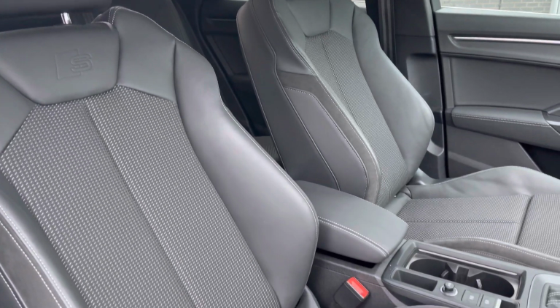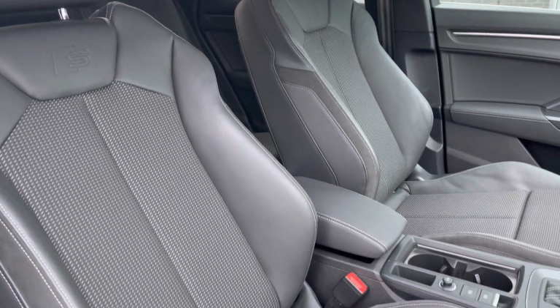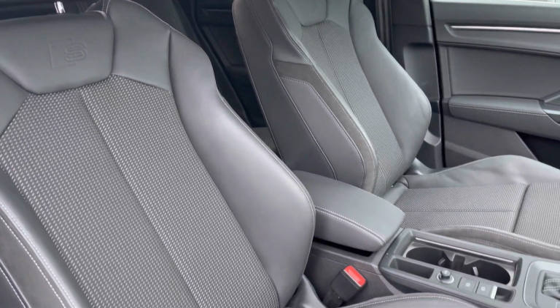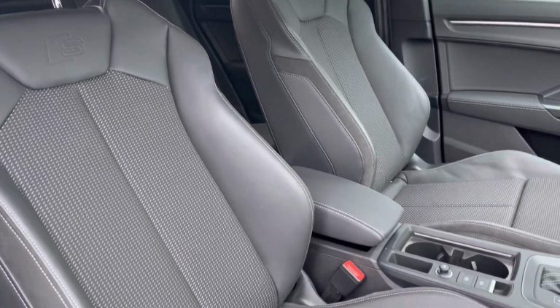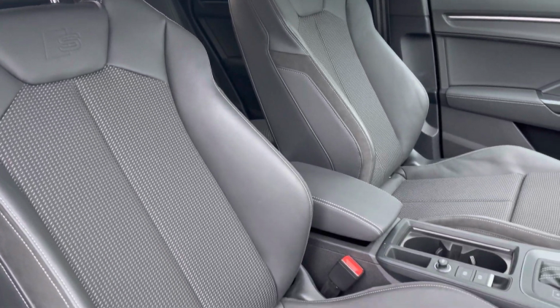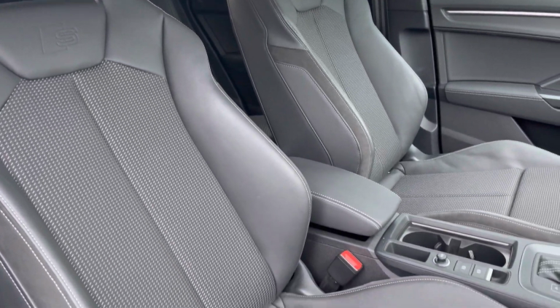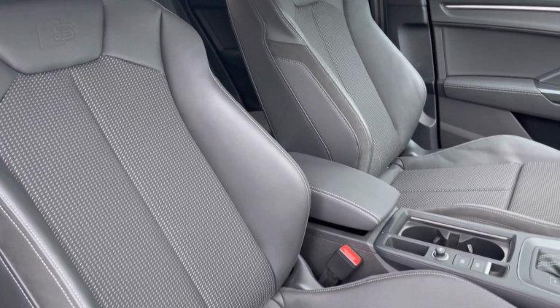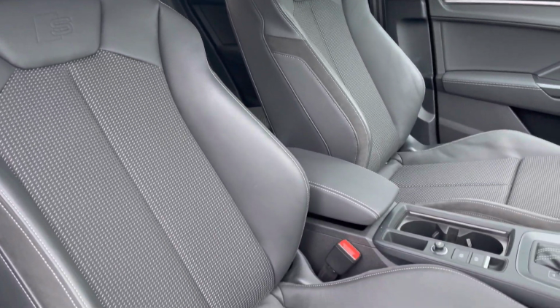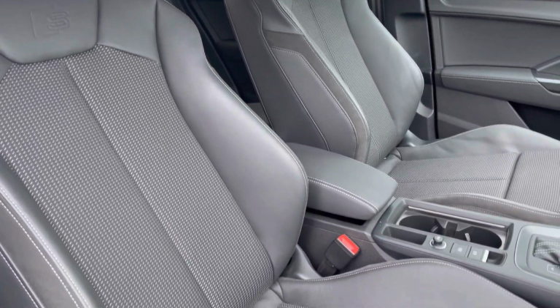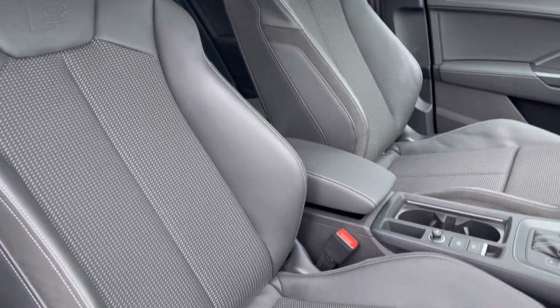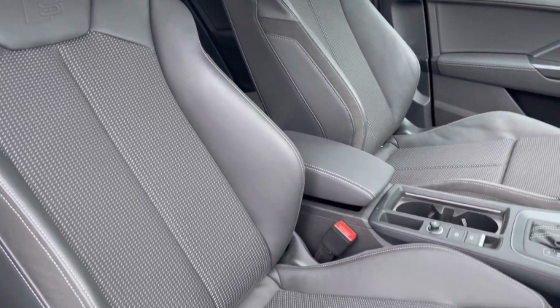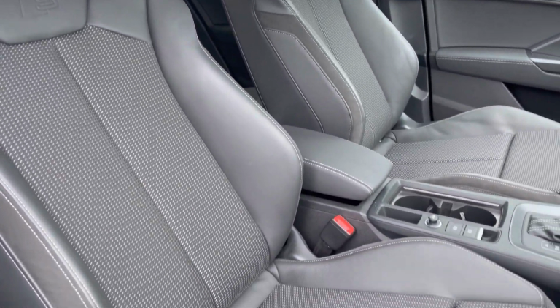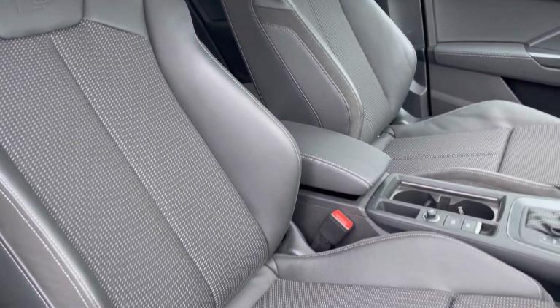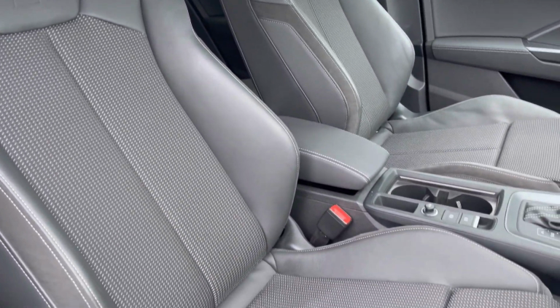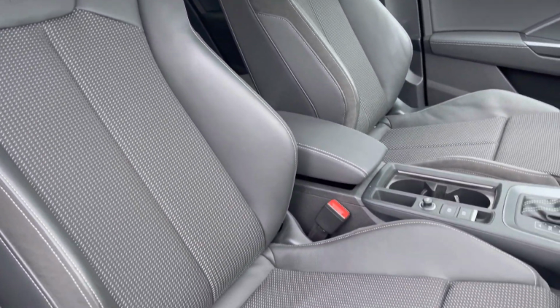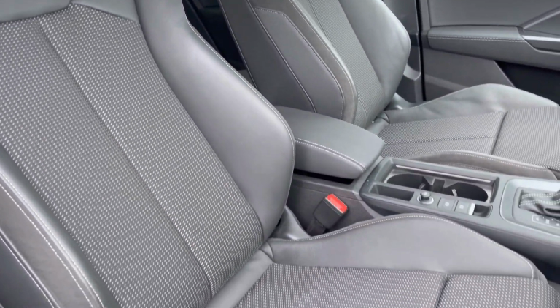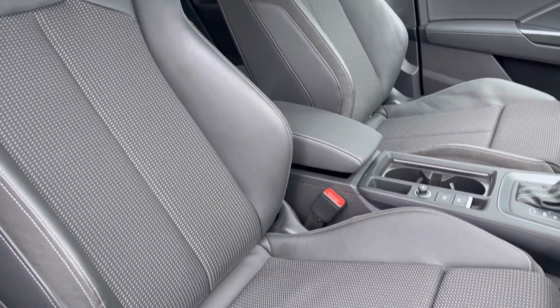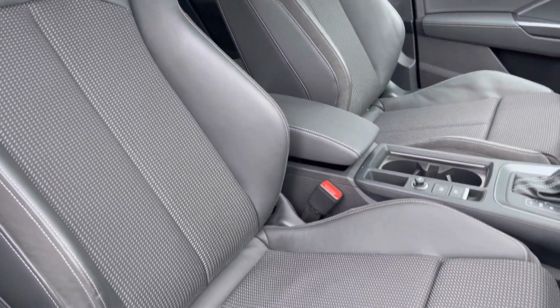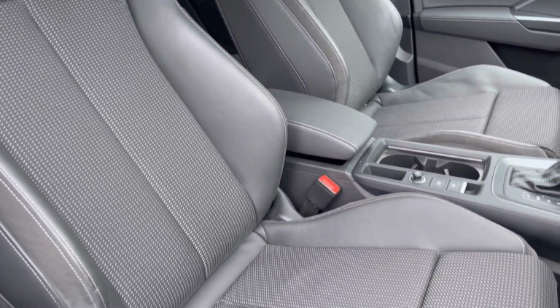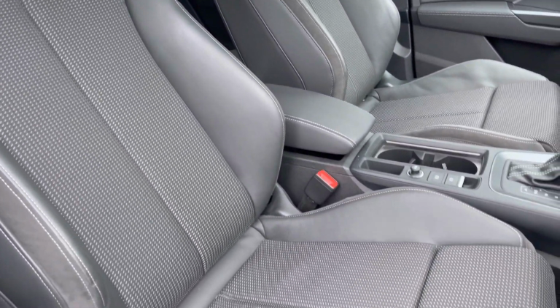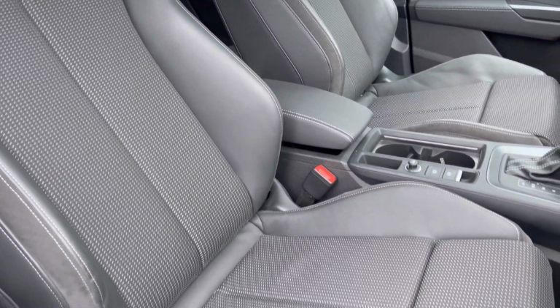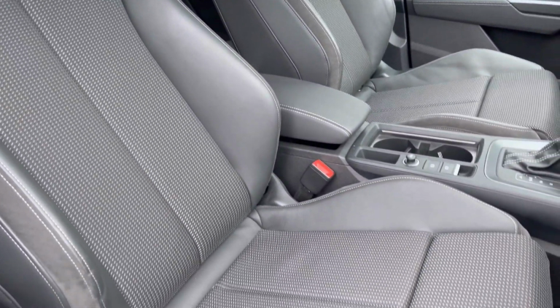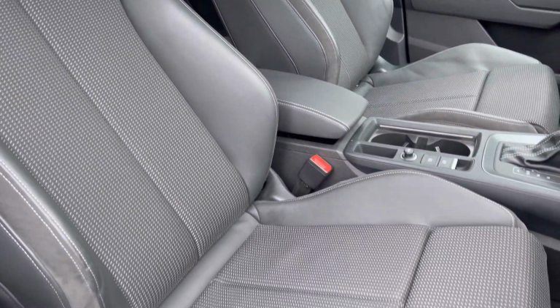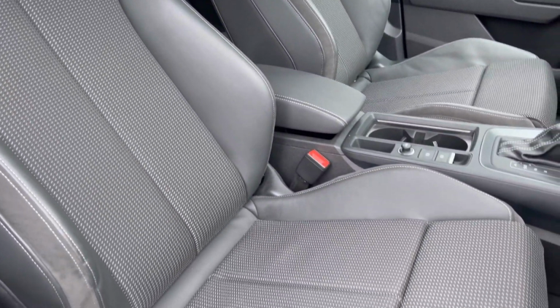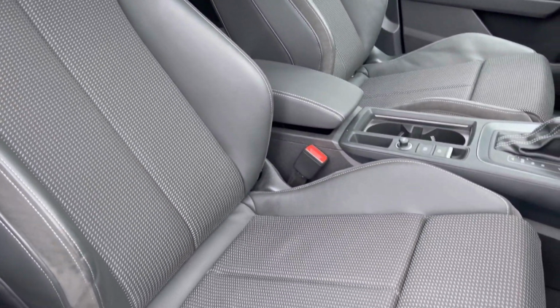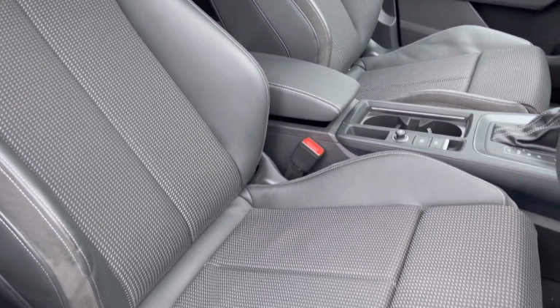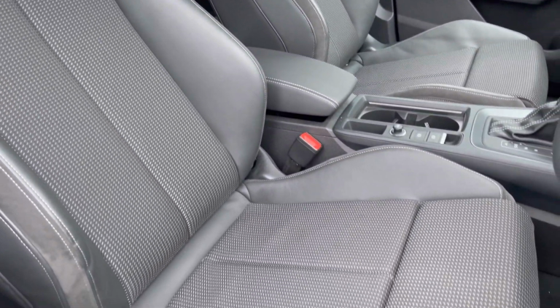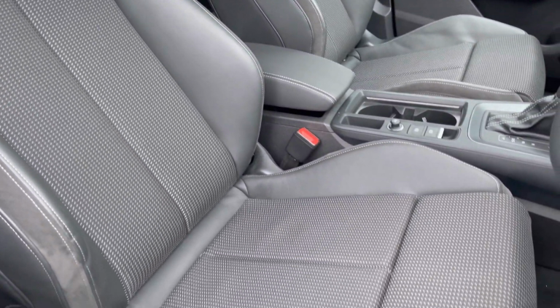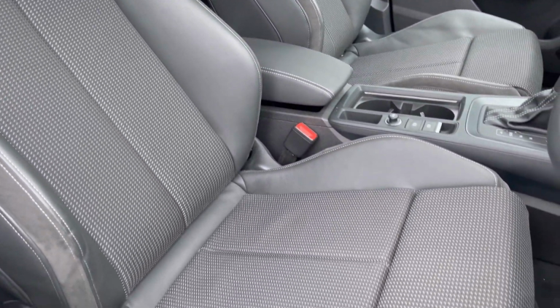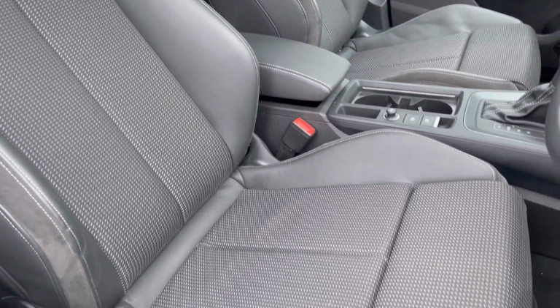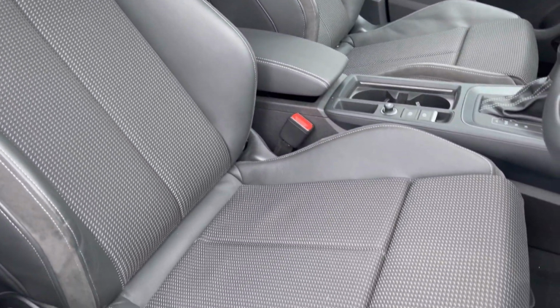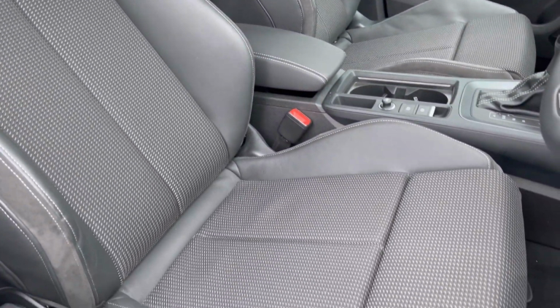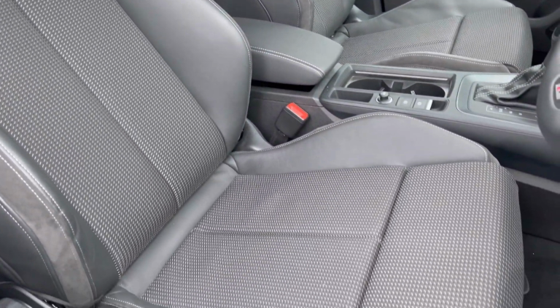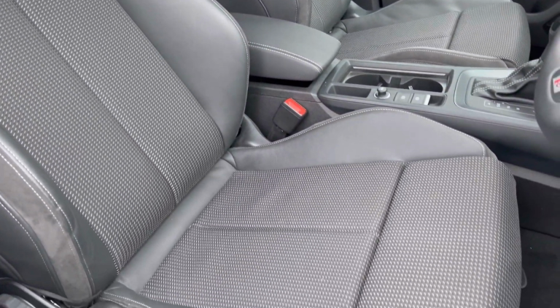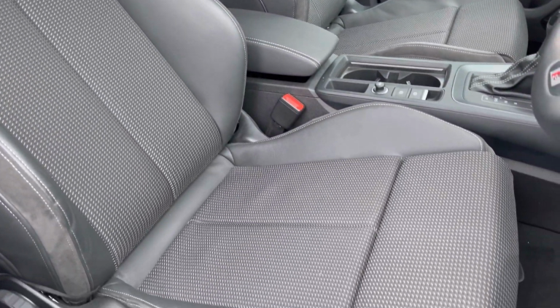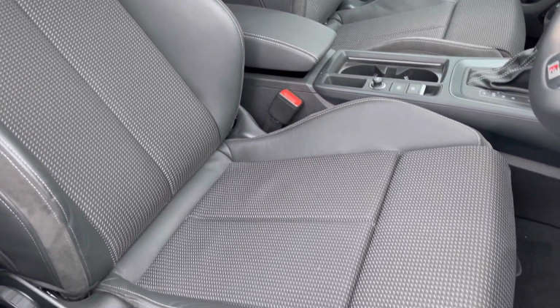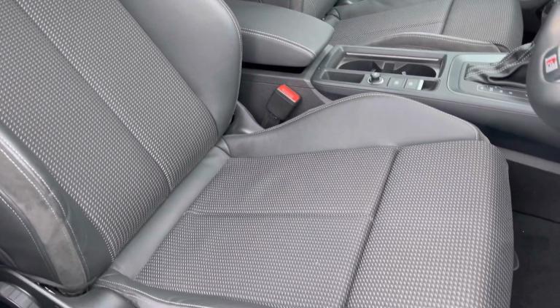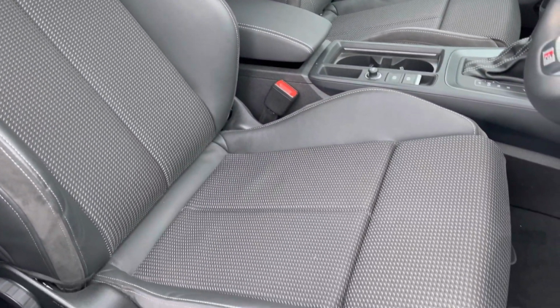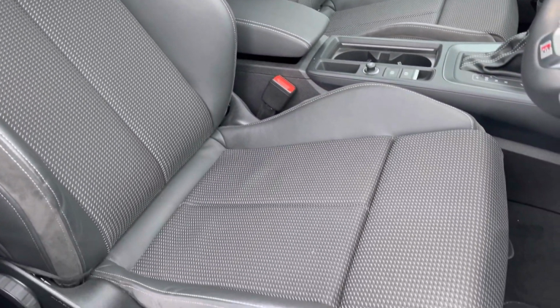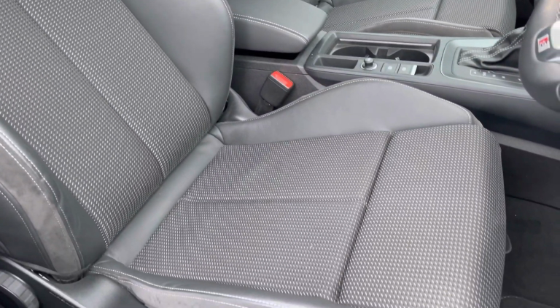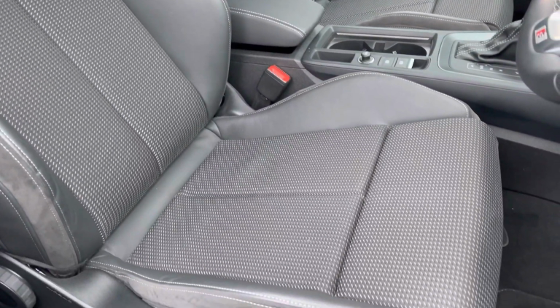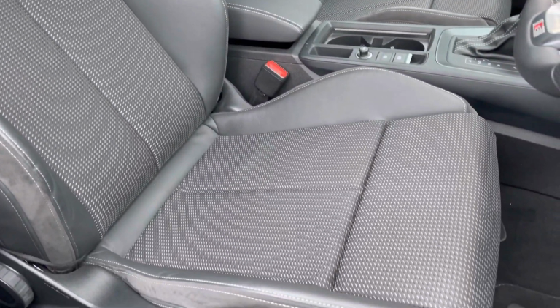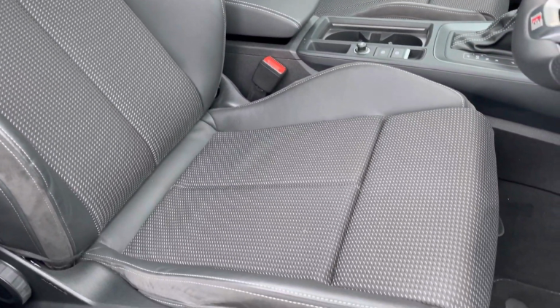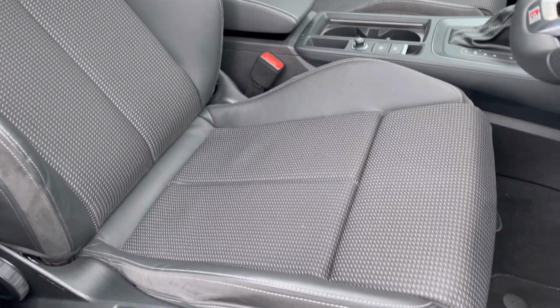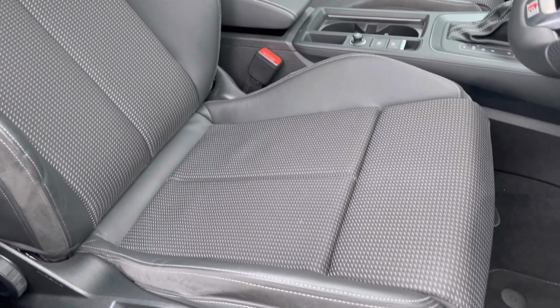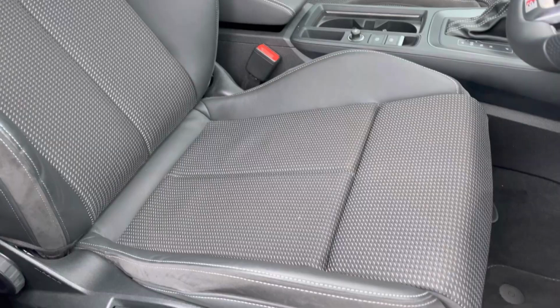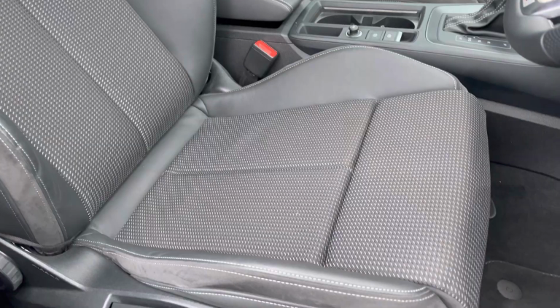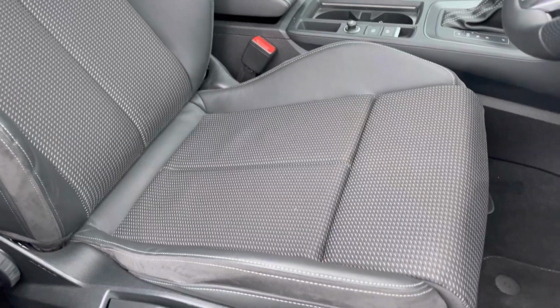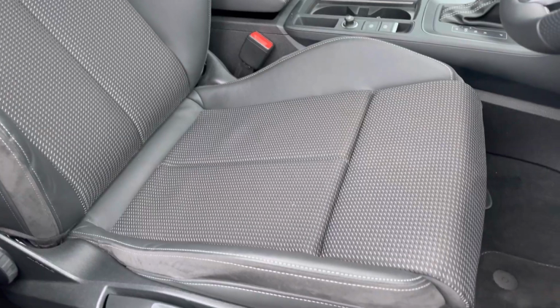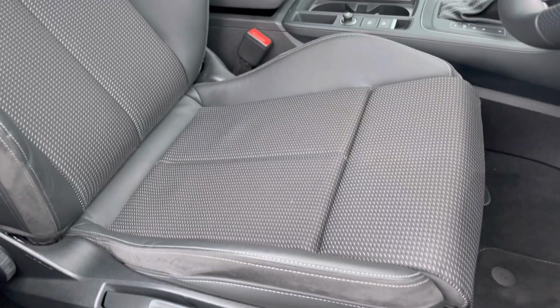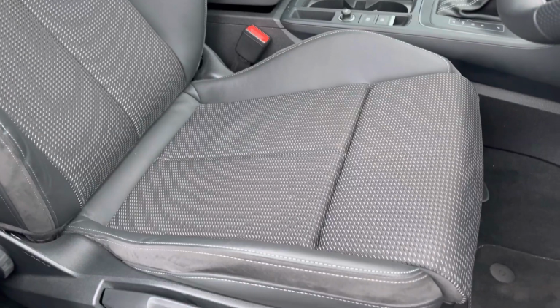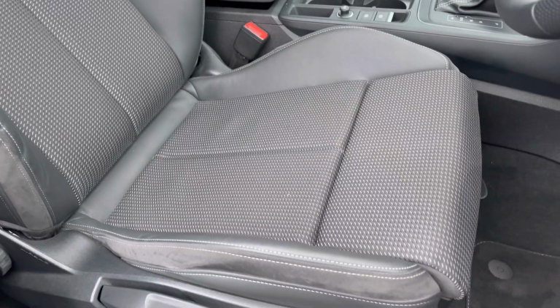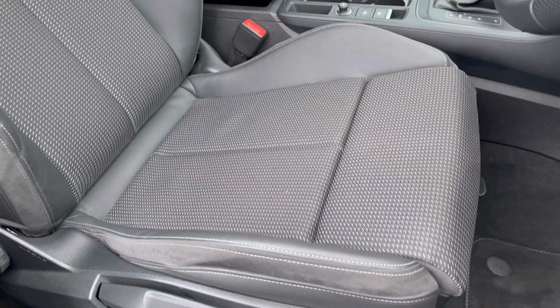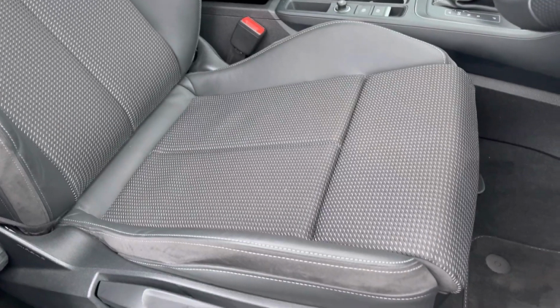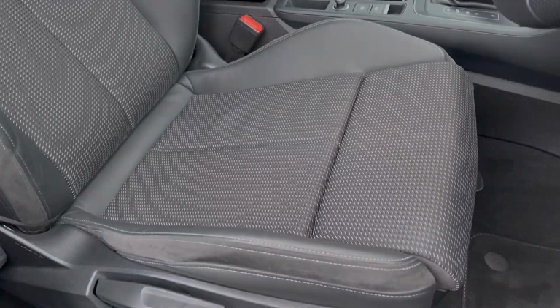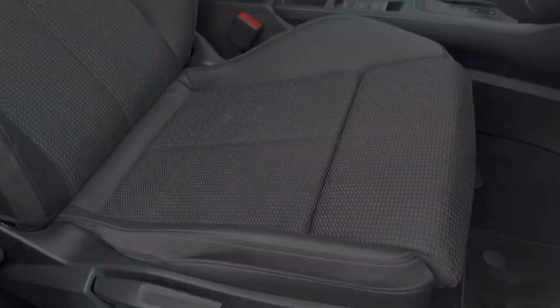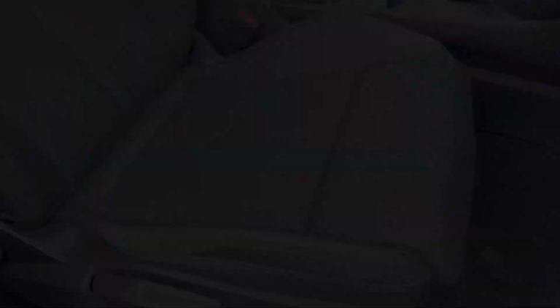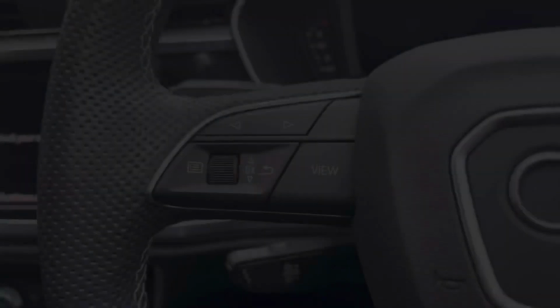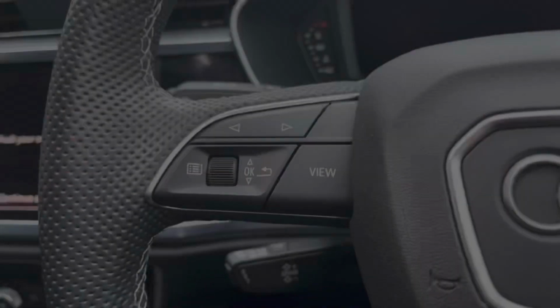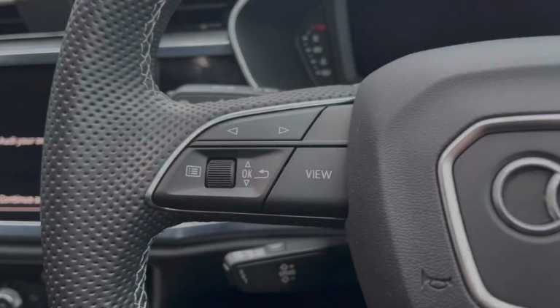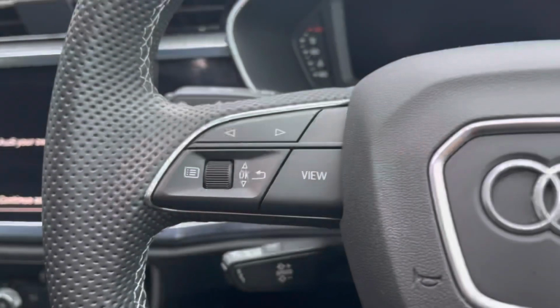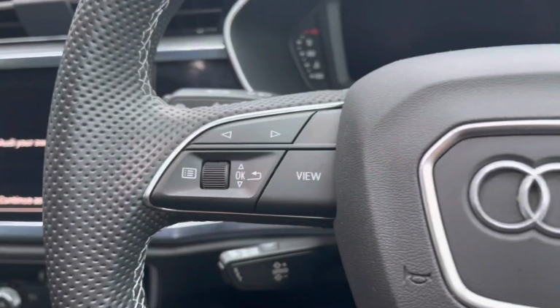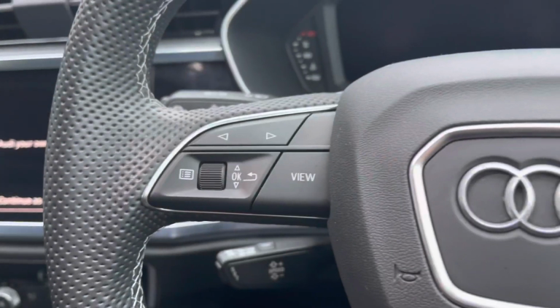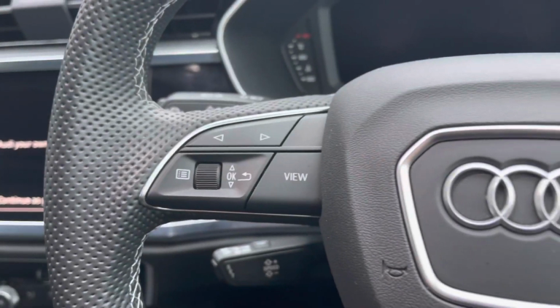The front seats are a sport style with S-Line logo and upholstery matching that of the rear, offering plenty of comfort and adjustment for any length of journey.